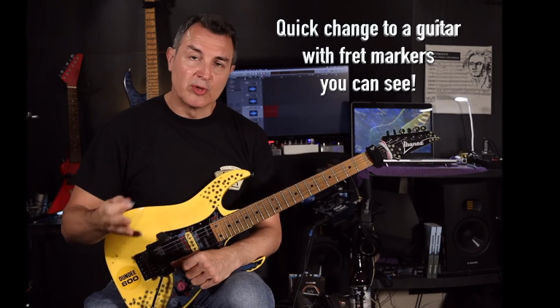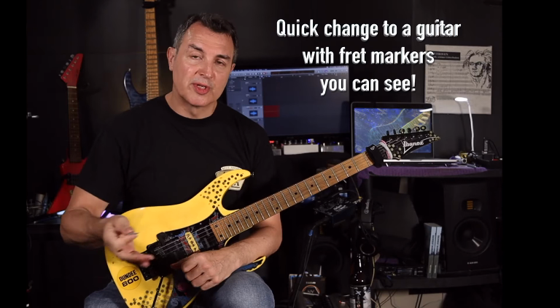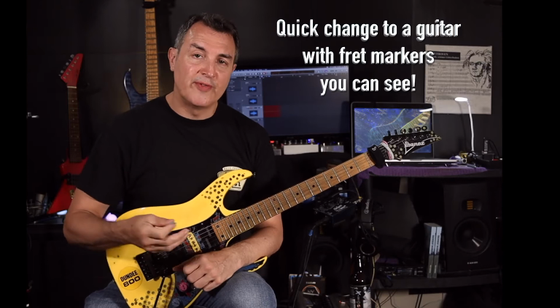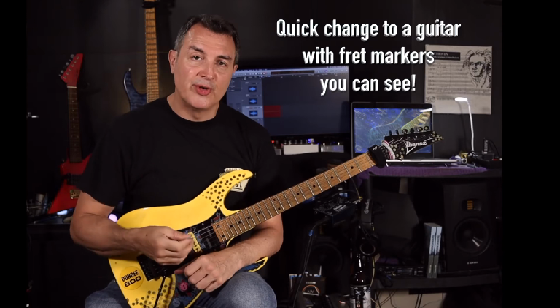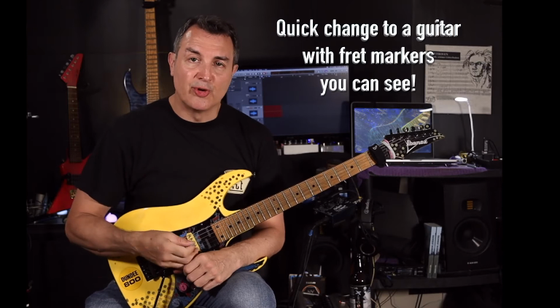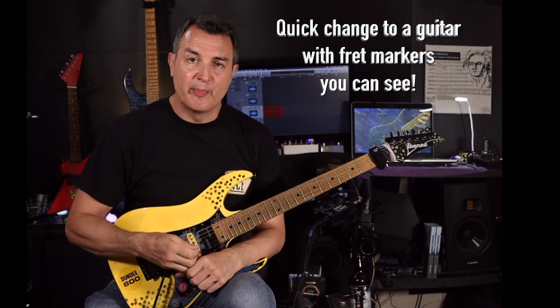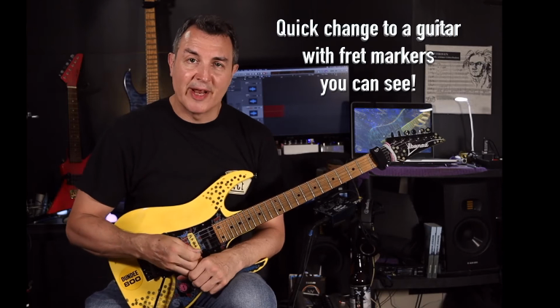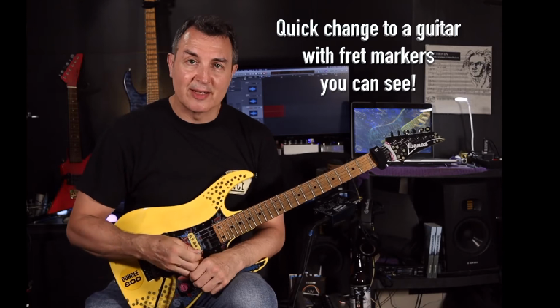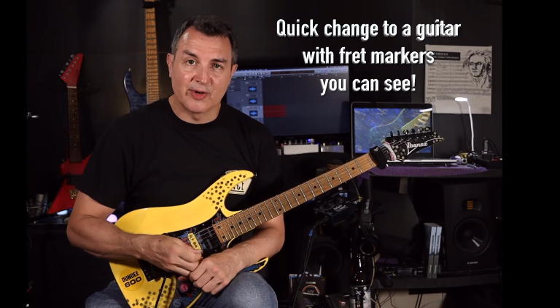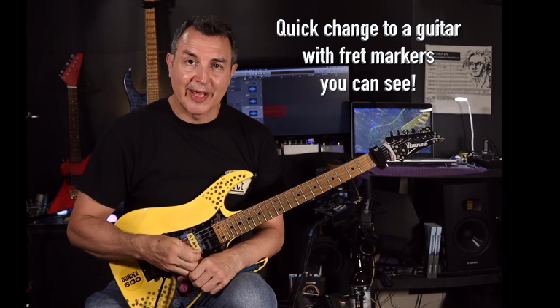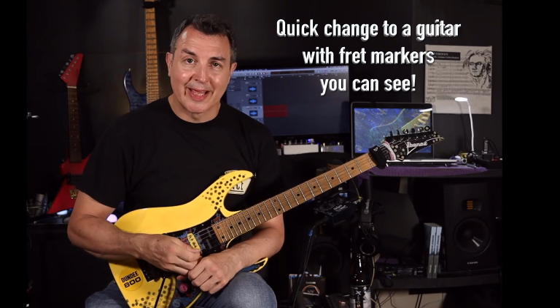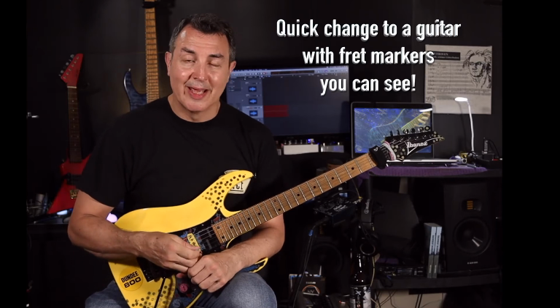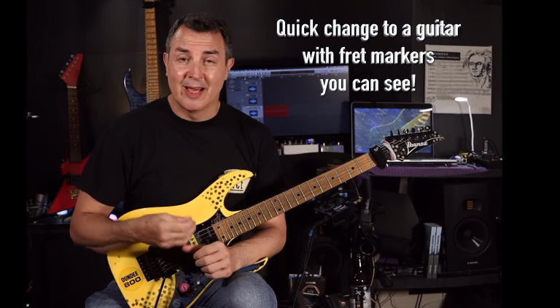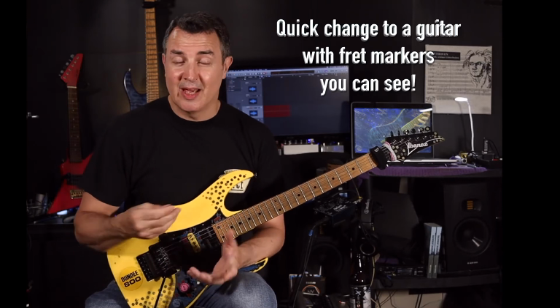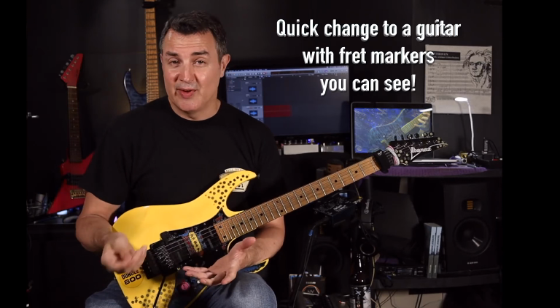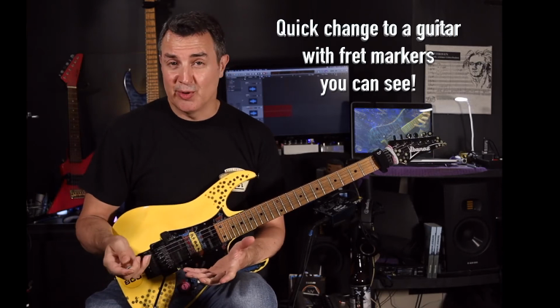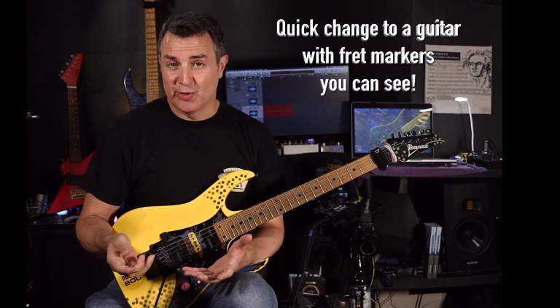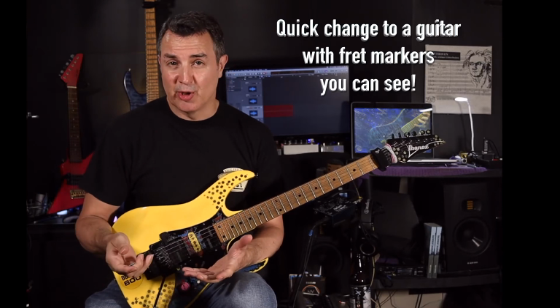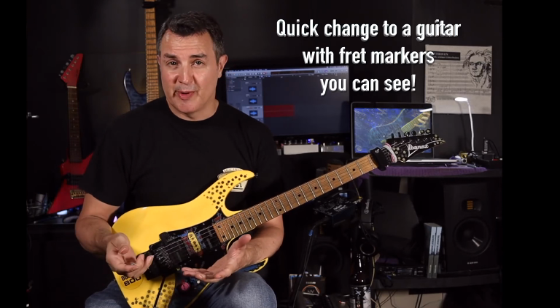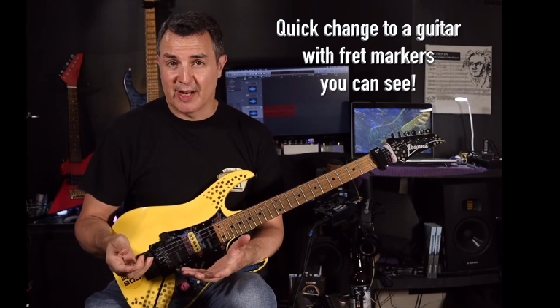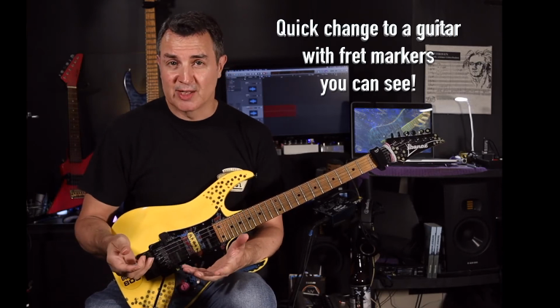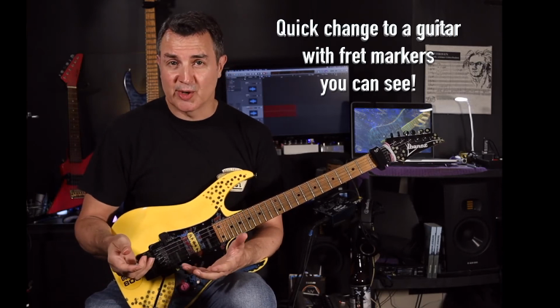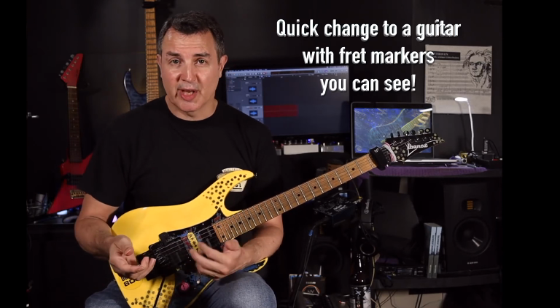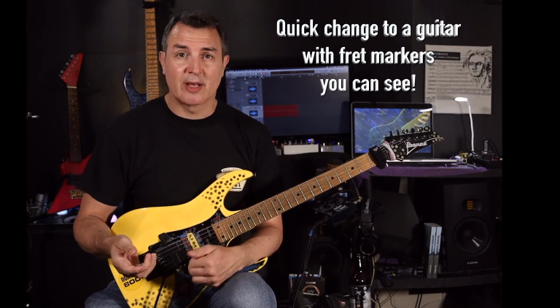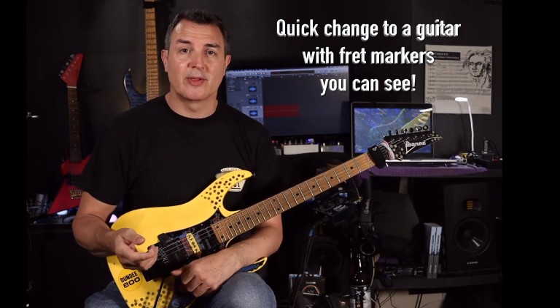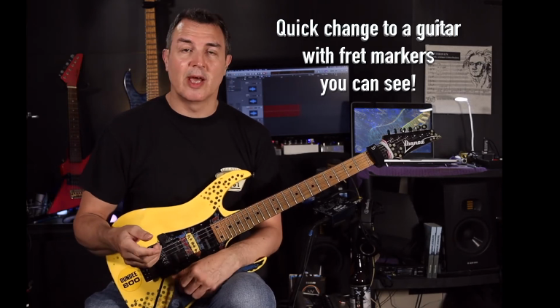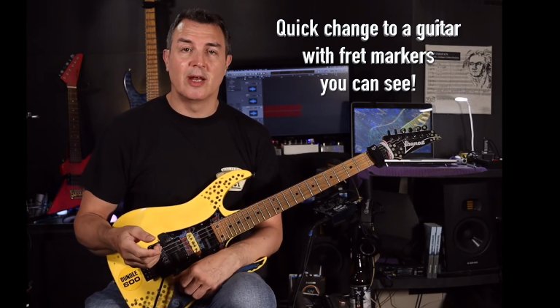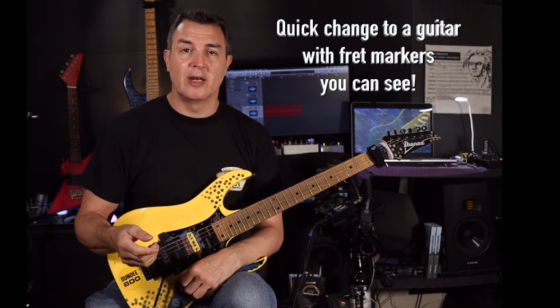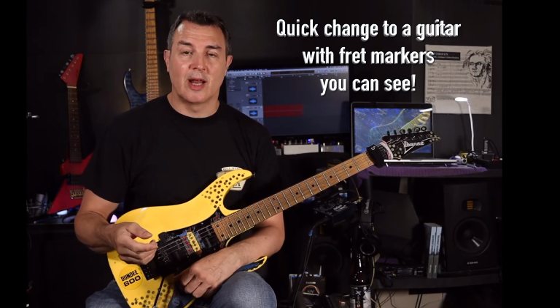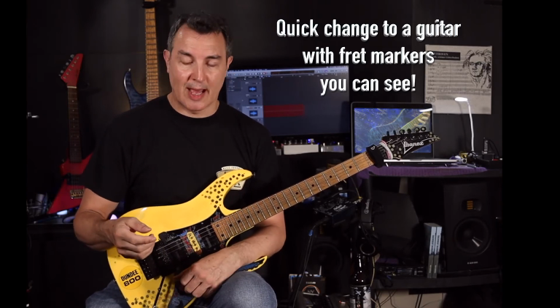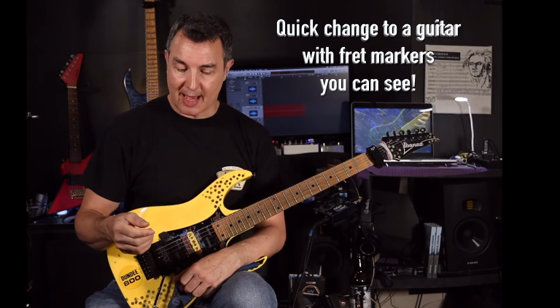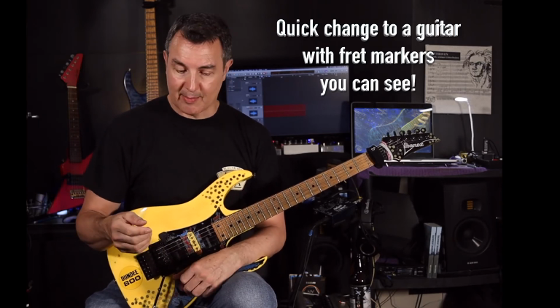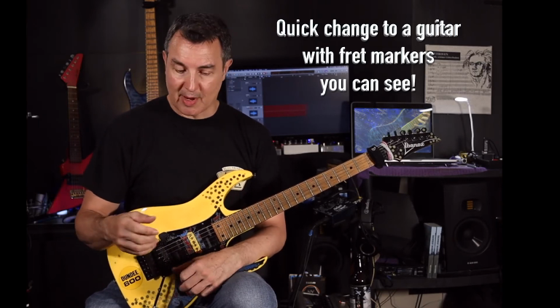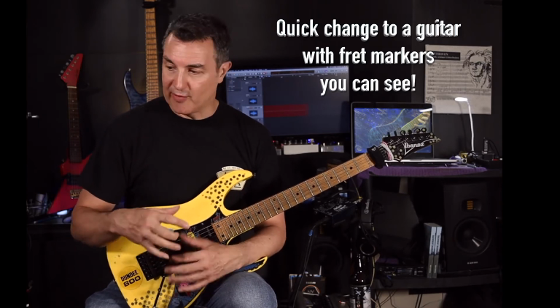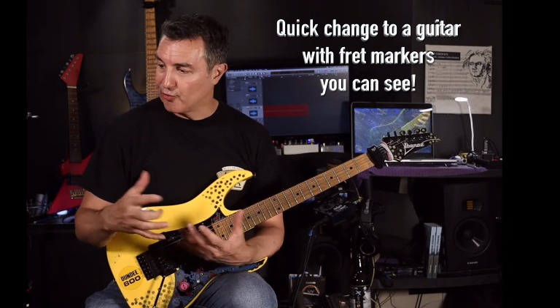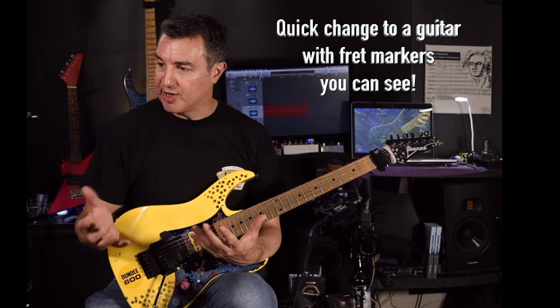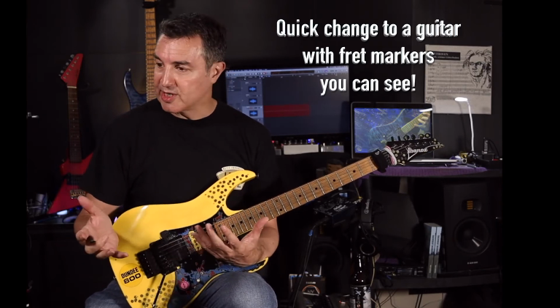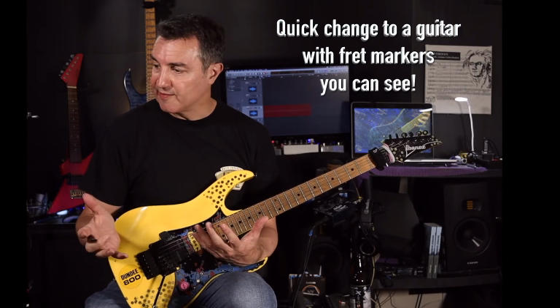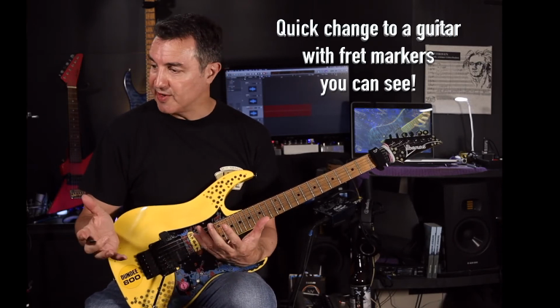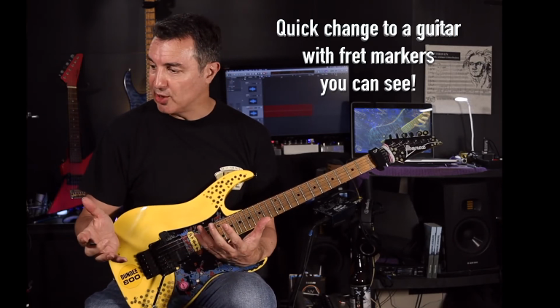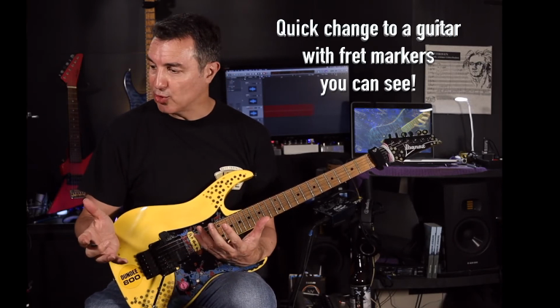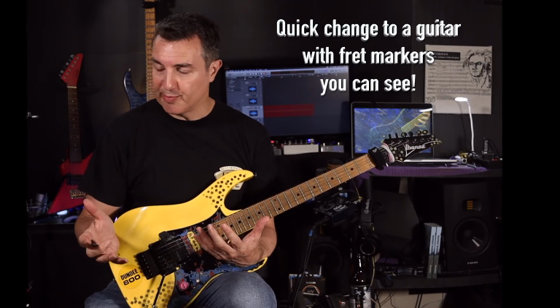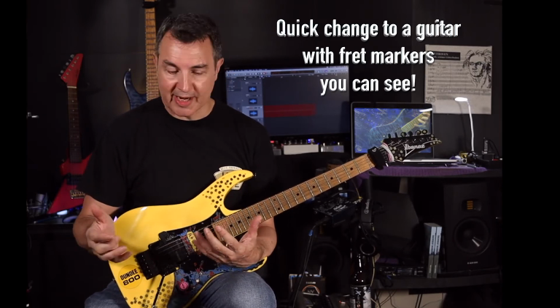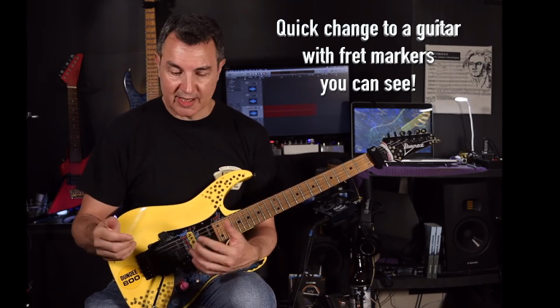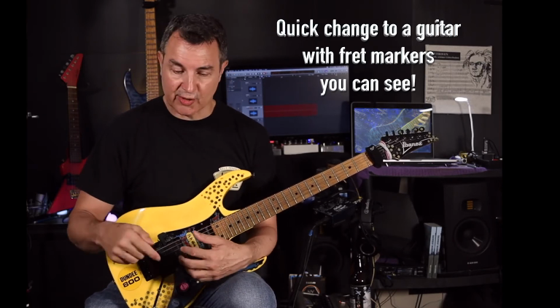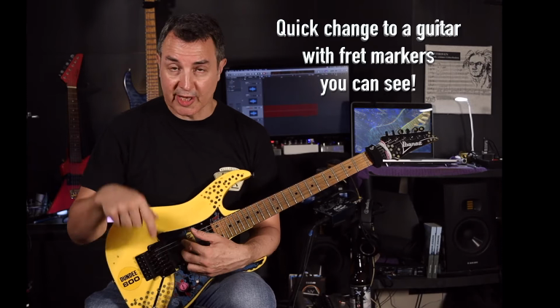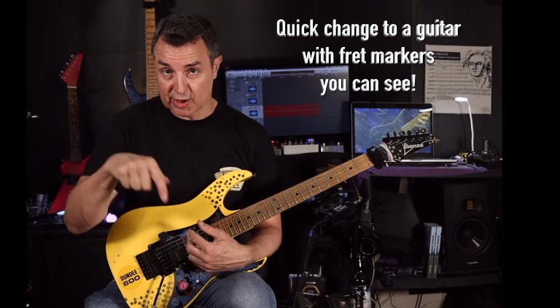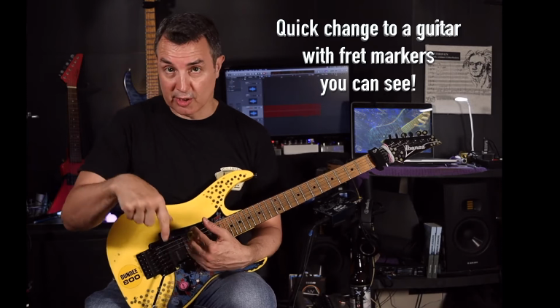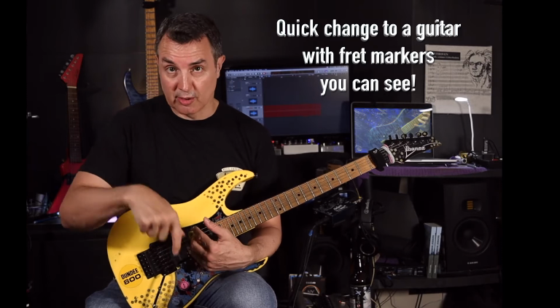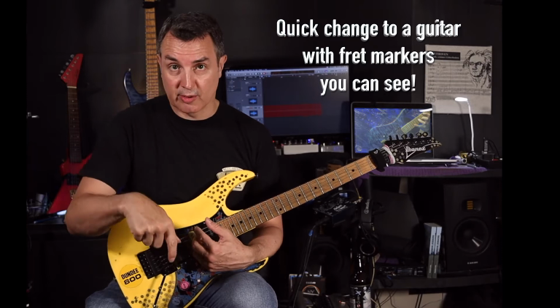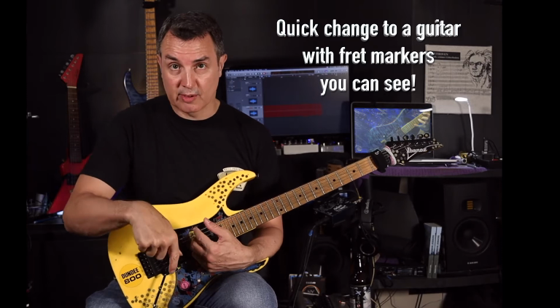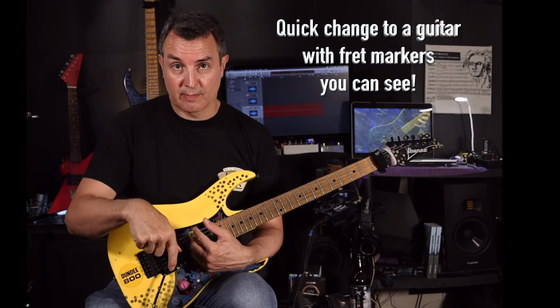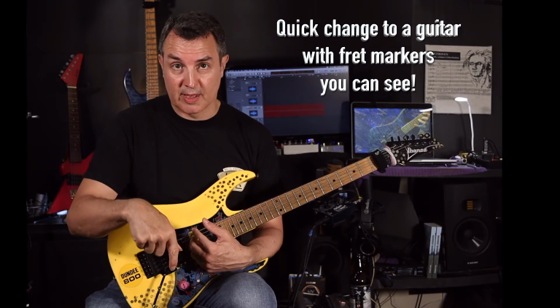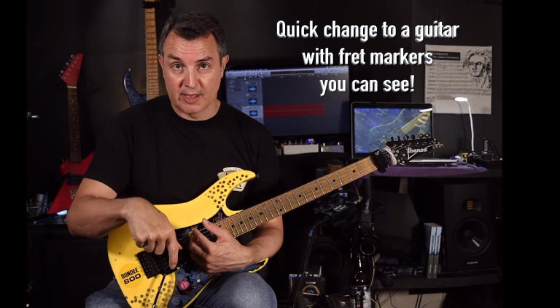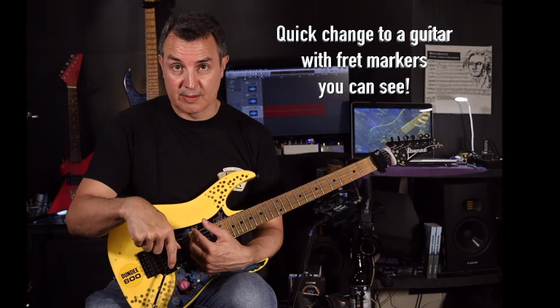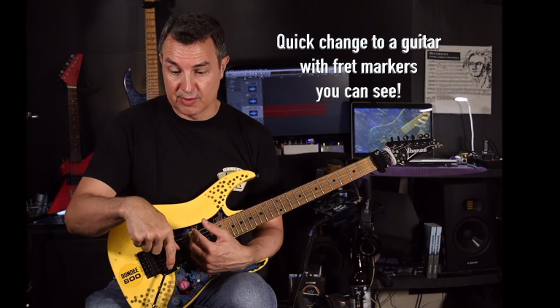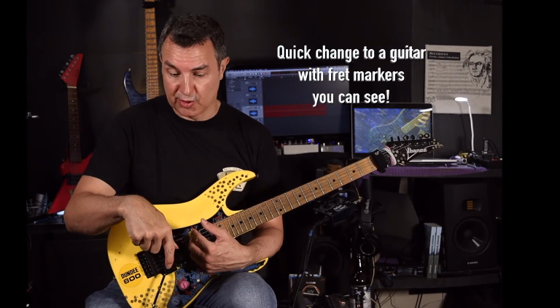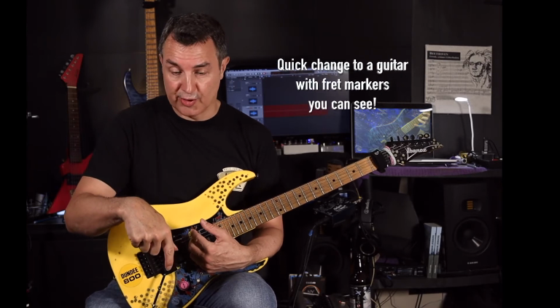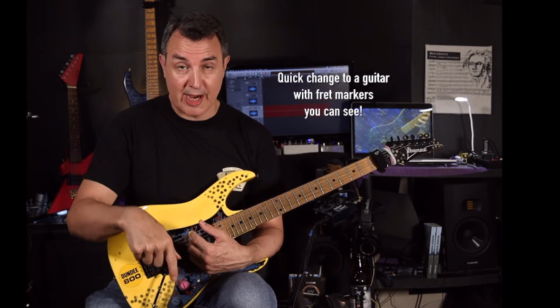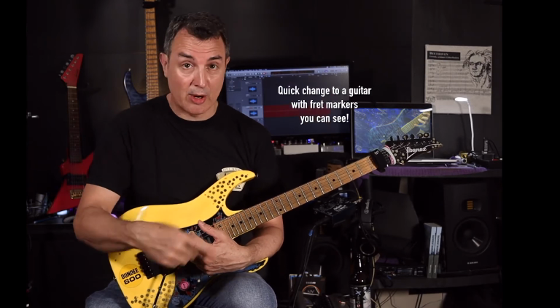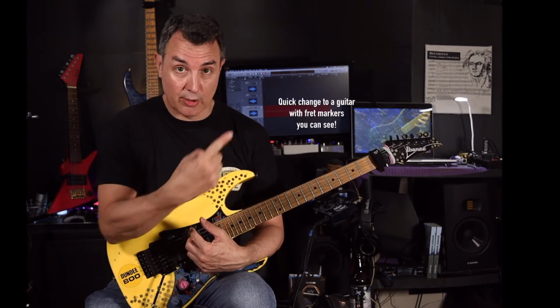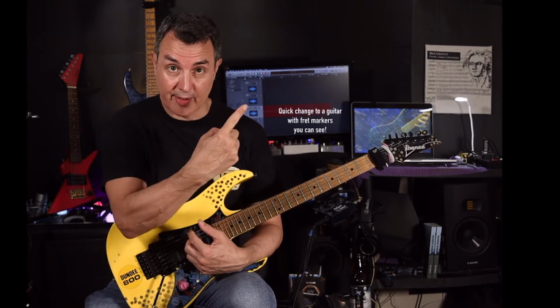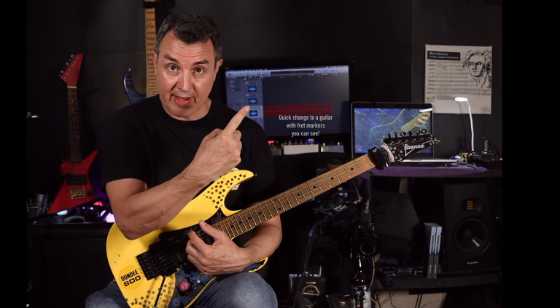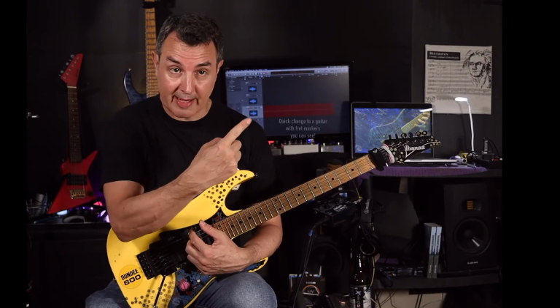Most of you know the pentatonic. If you don't know the pentatonic, I've already done a video on pentatonics — you can look in the description.